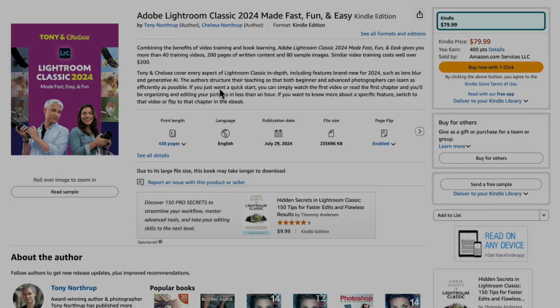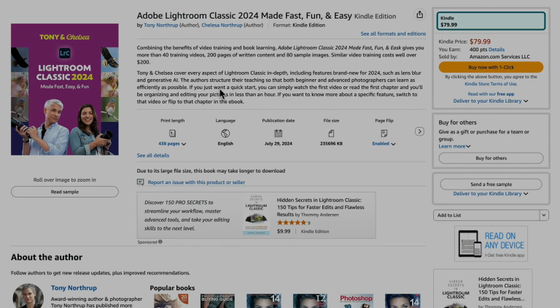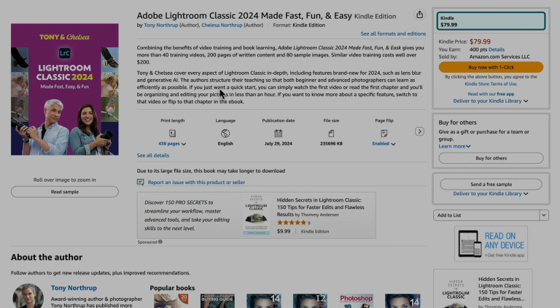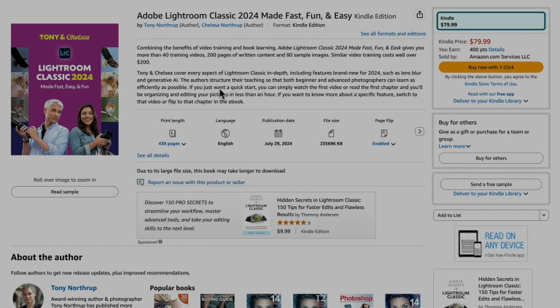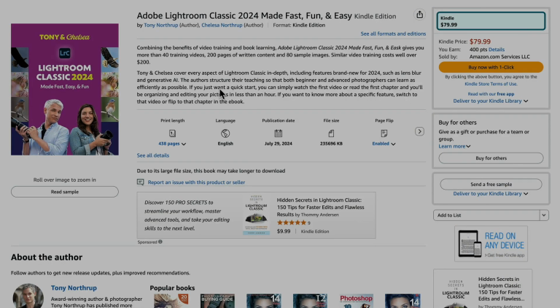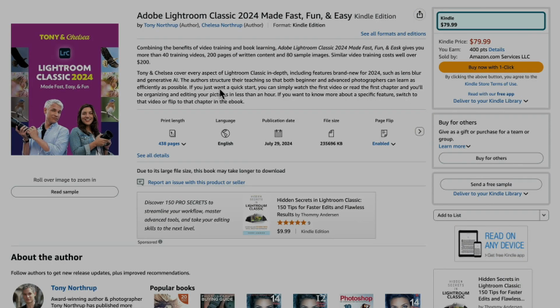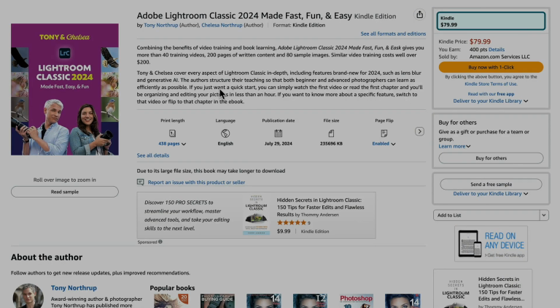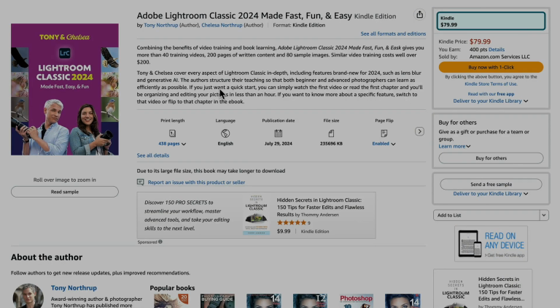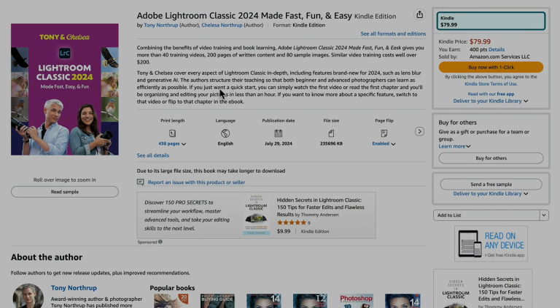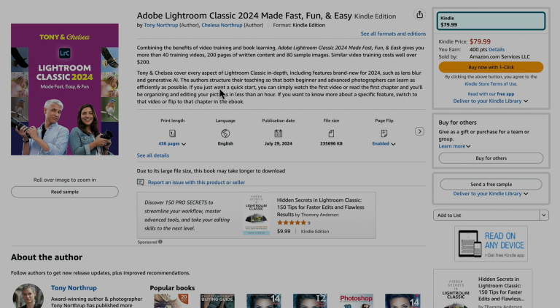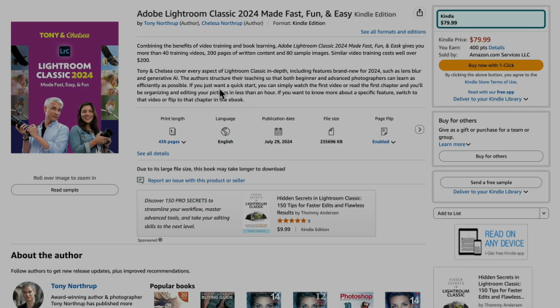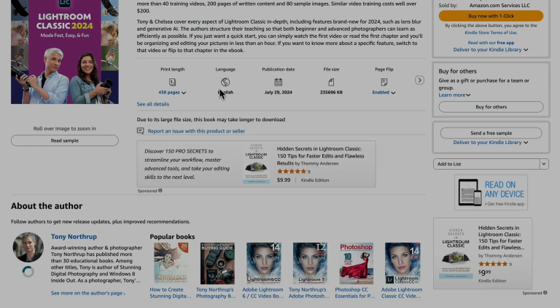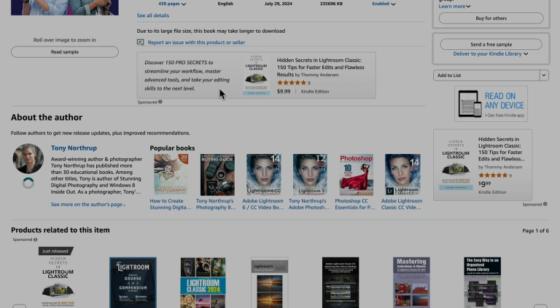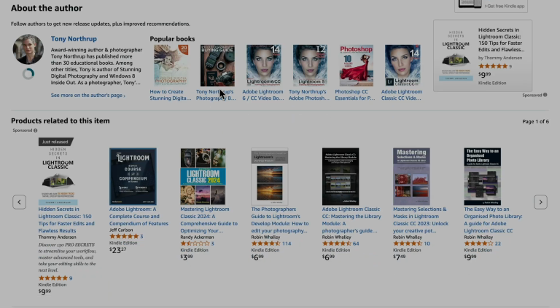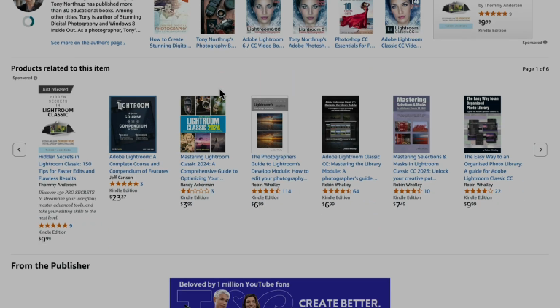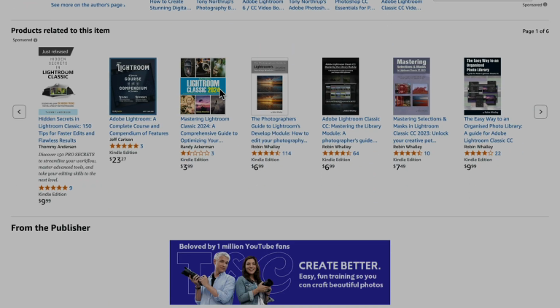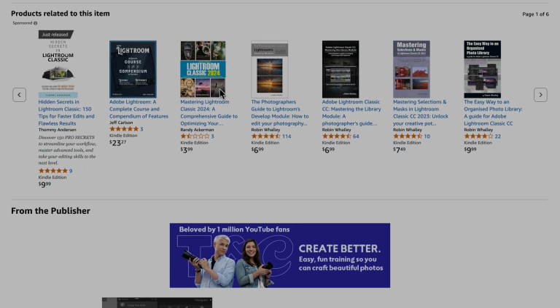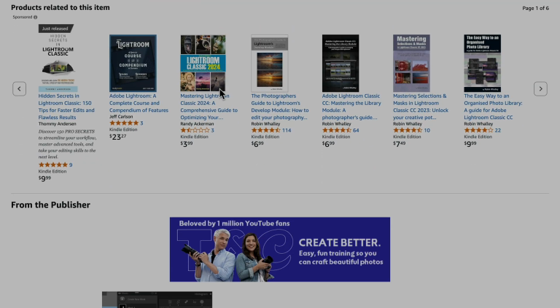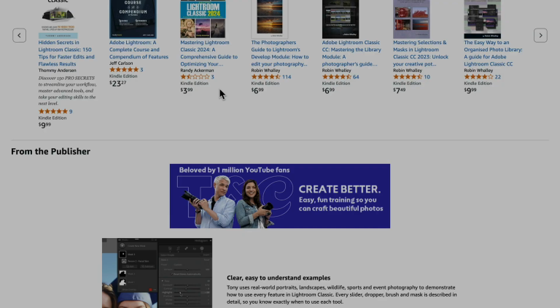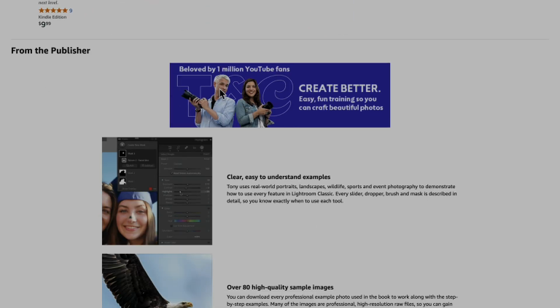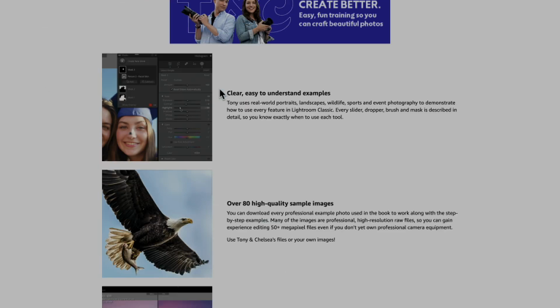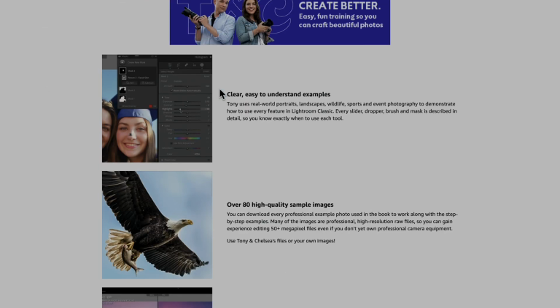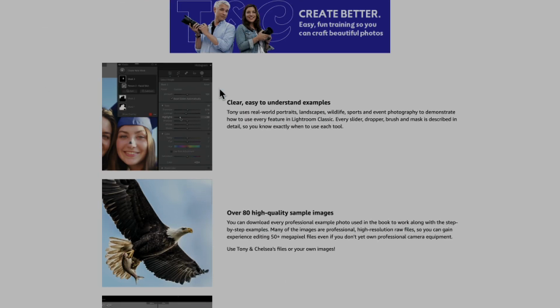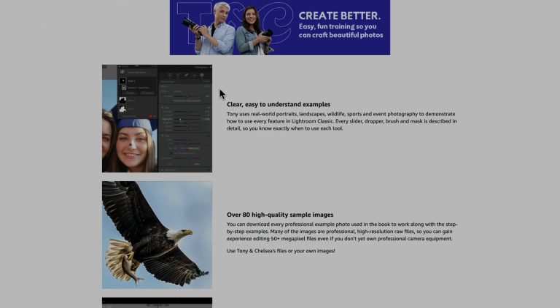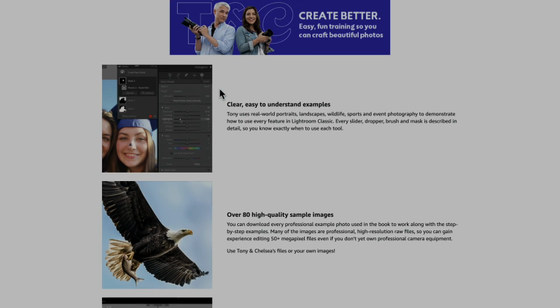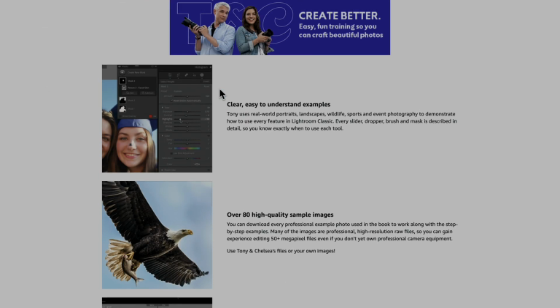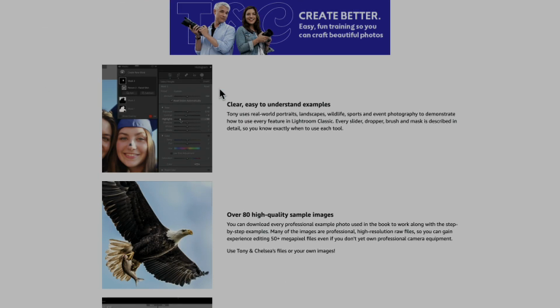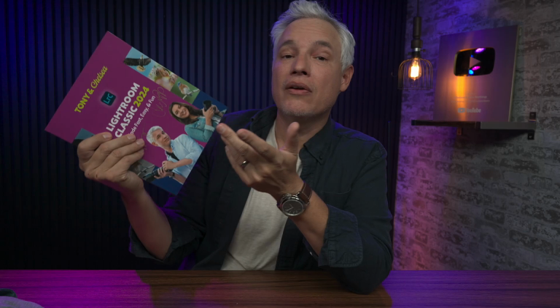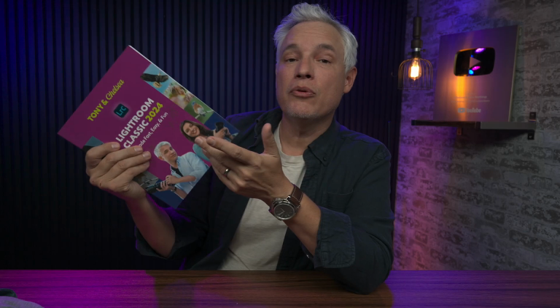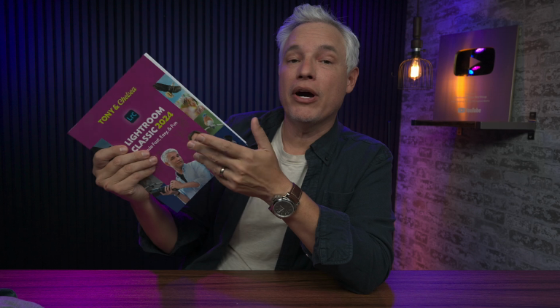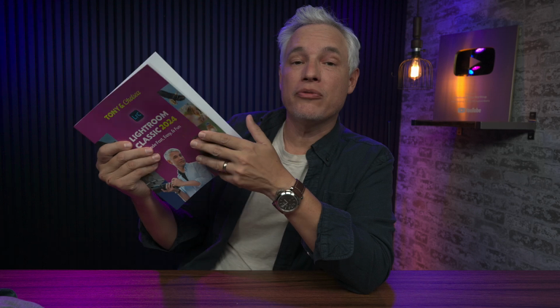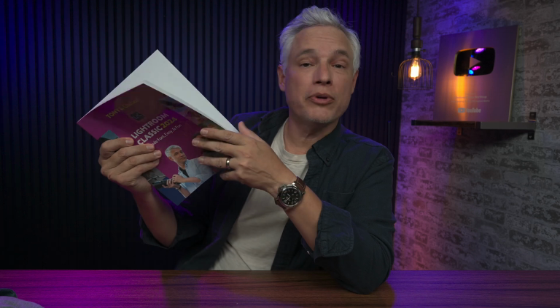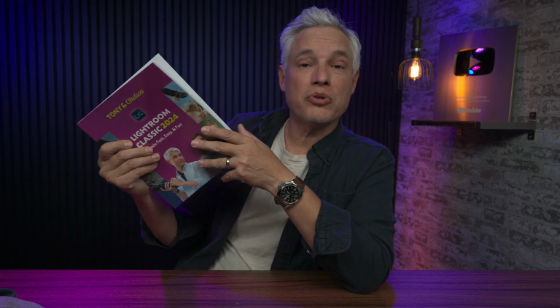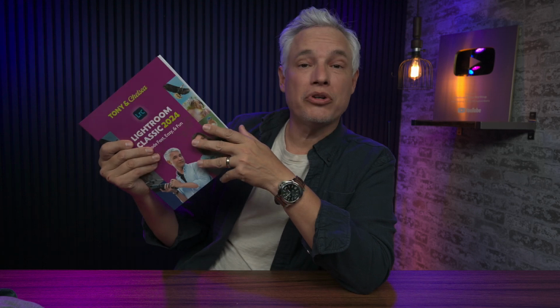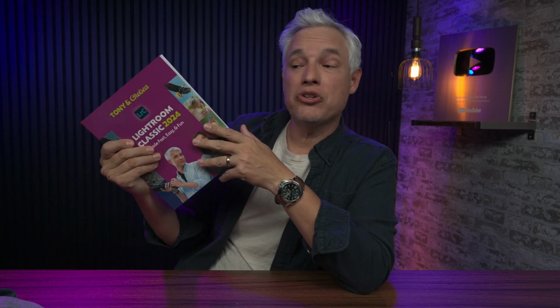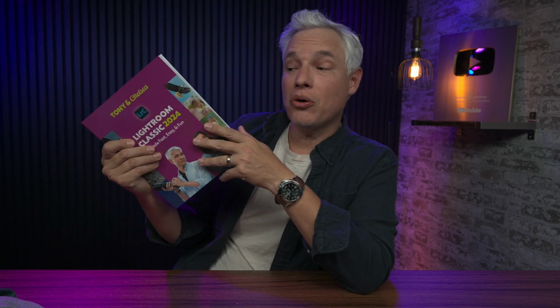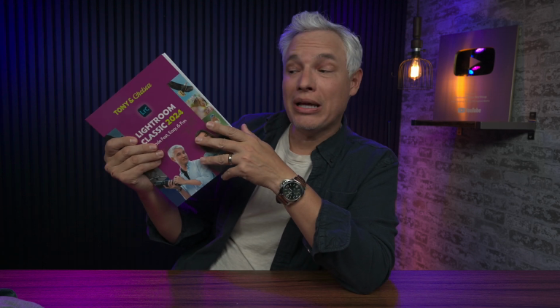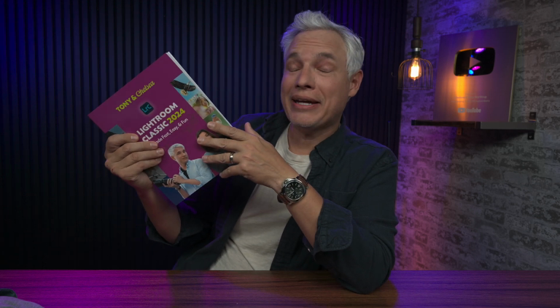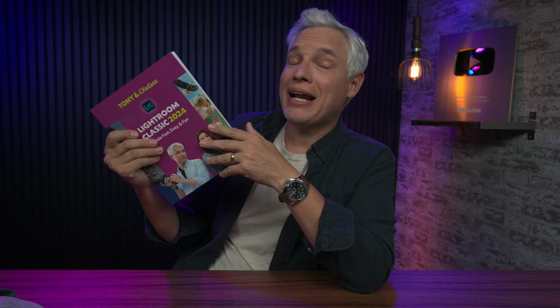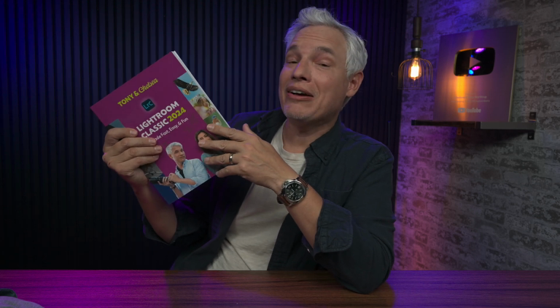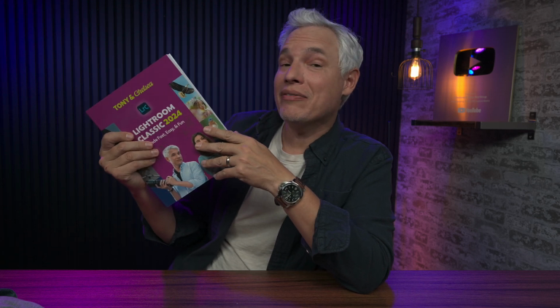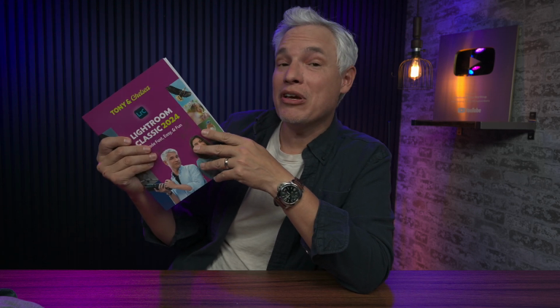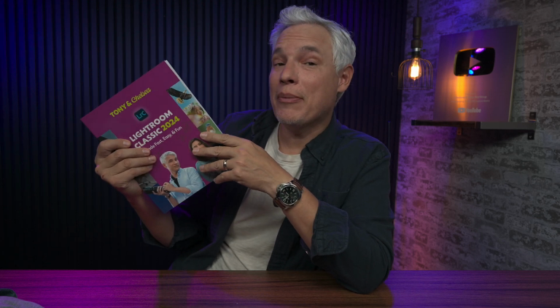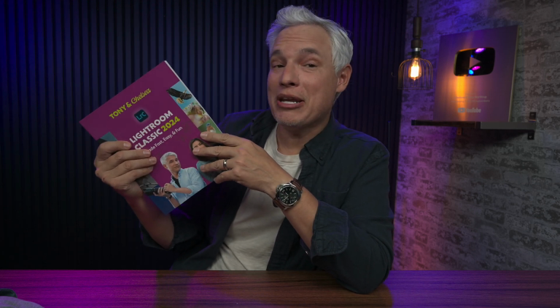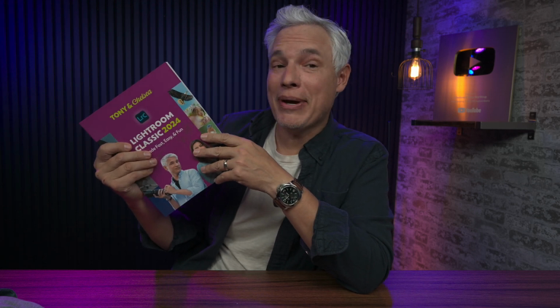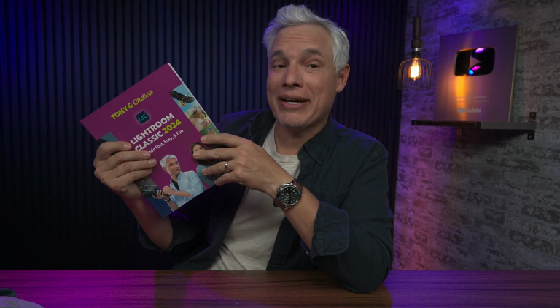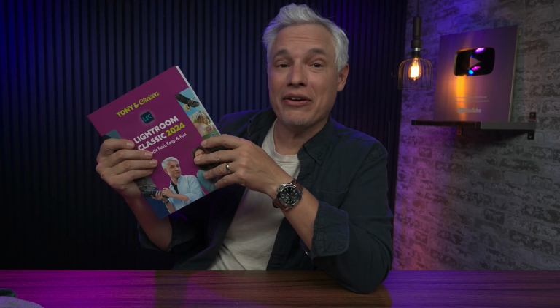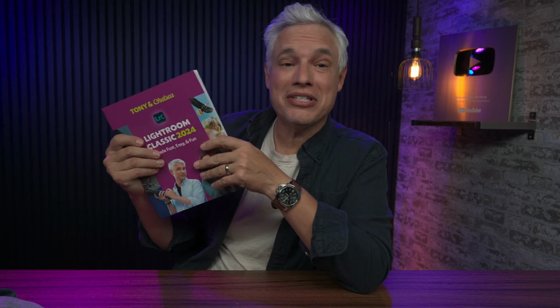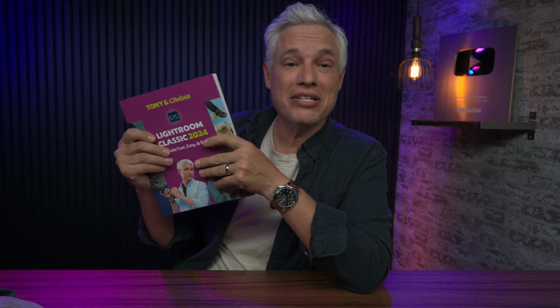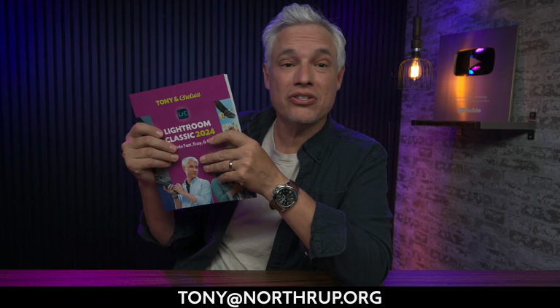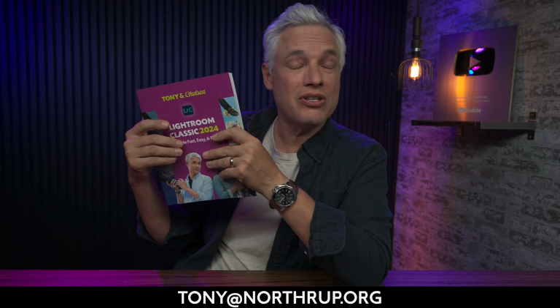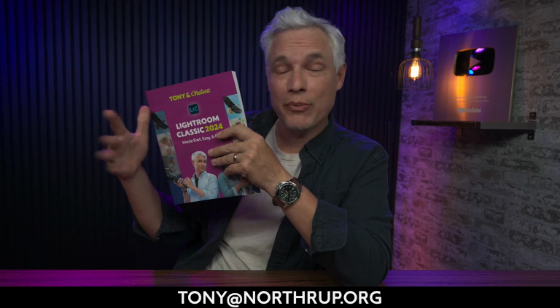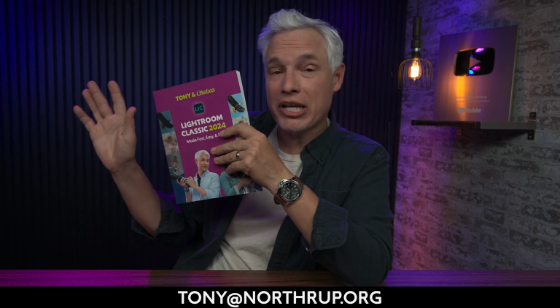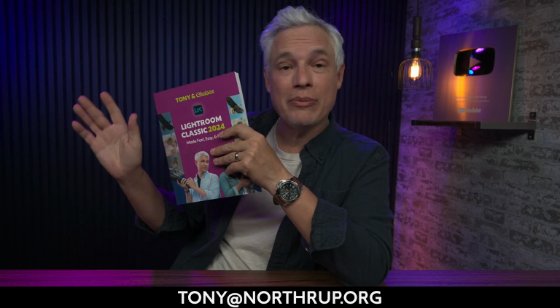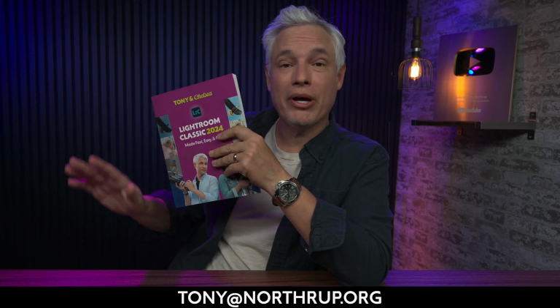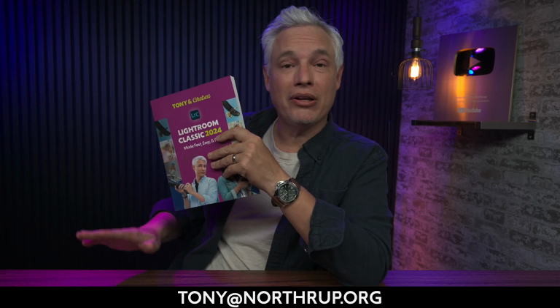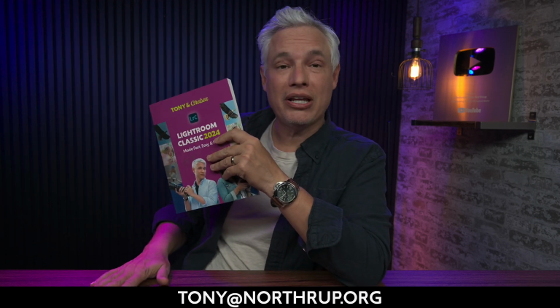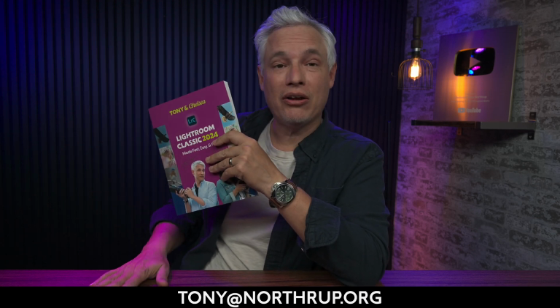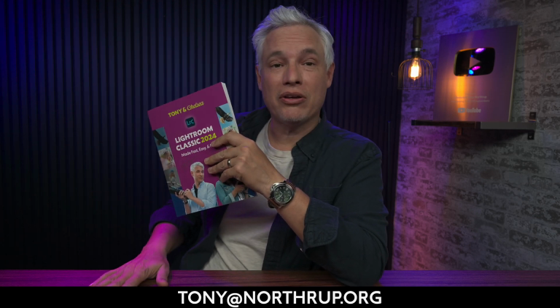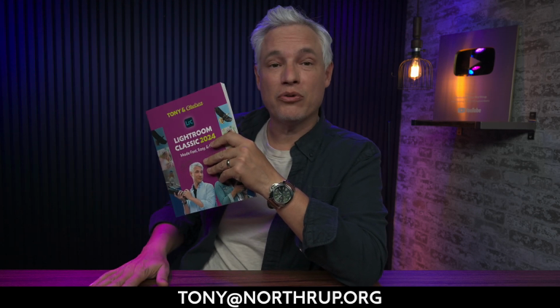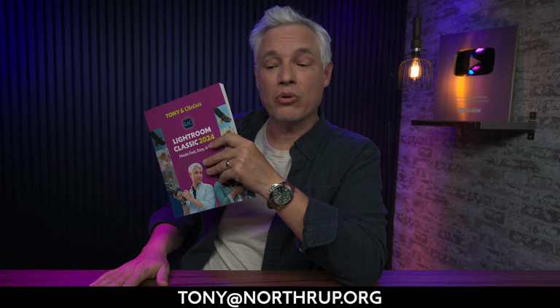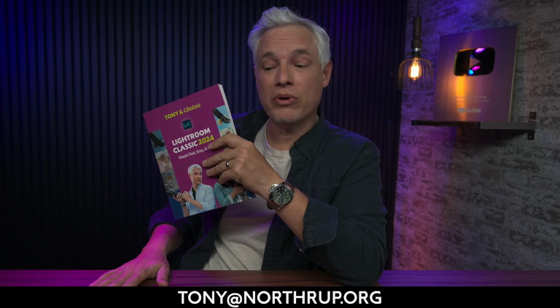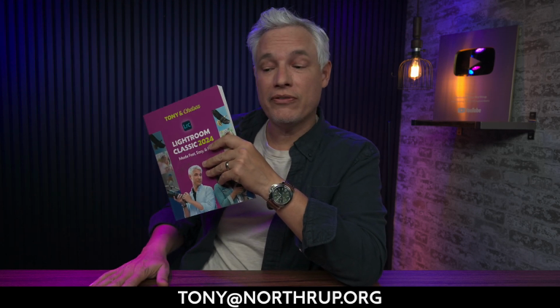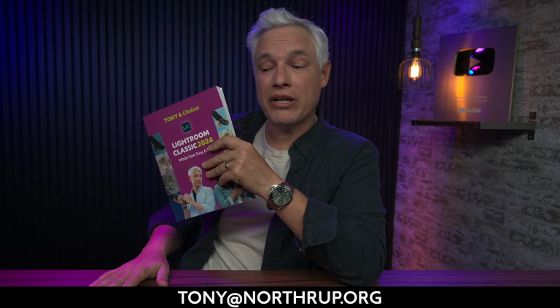You can also get the ebook or paperback book from Amazon right now. If you buy it from our store and you don't like it, I'll give you a money-back guarantee — just send me an email and I'll give you a refund.